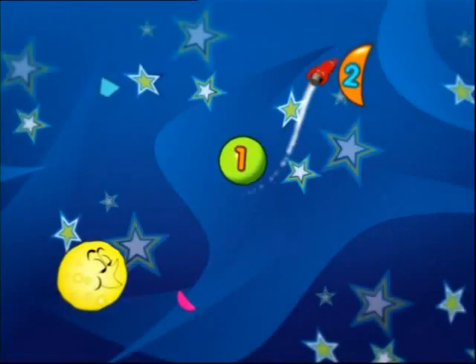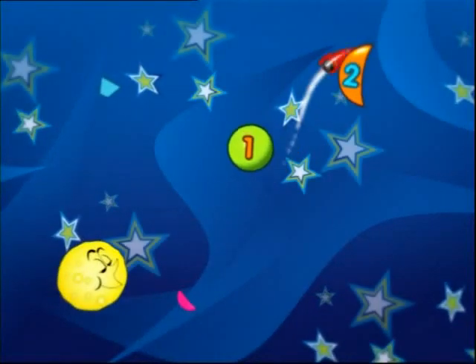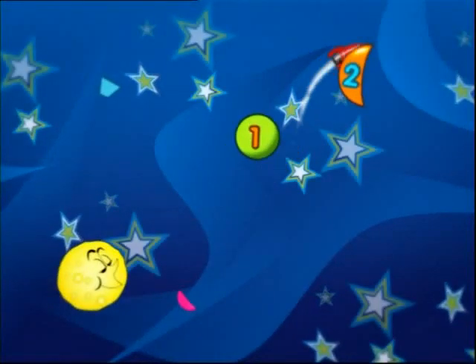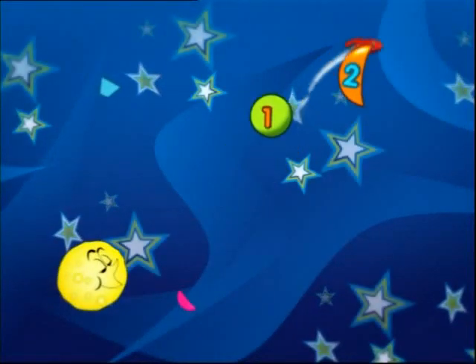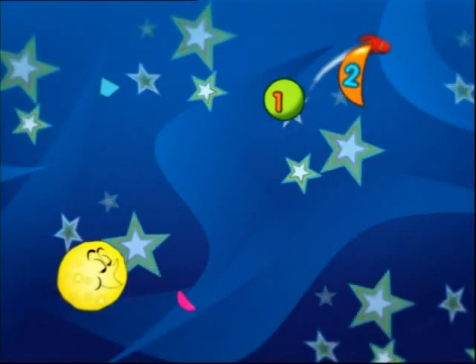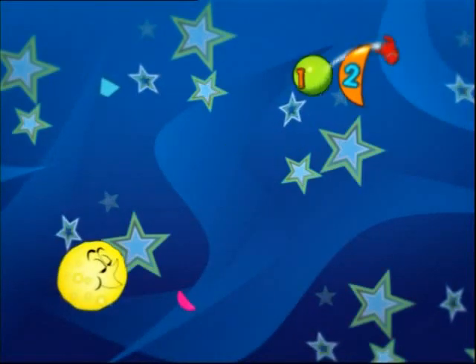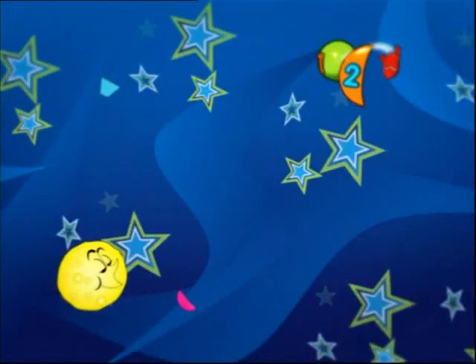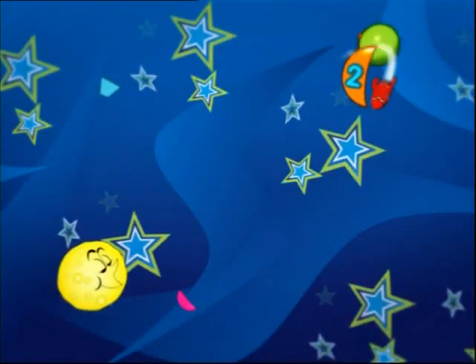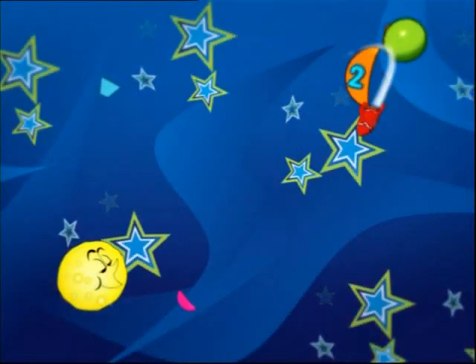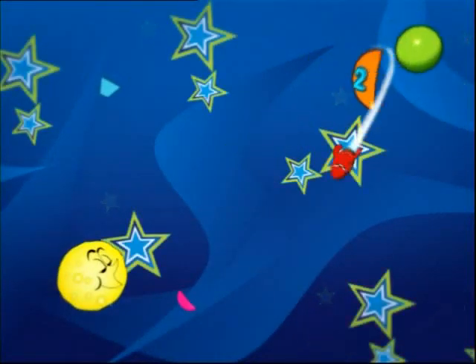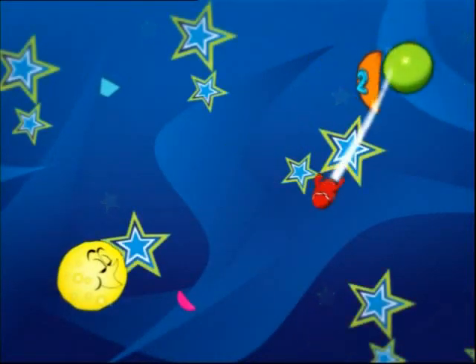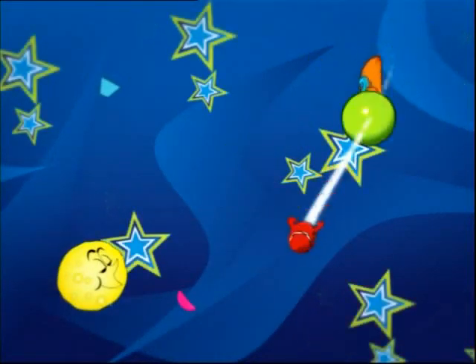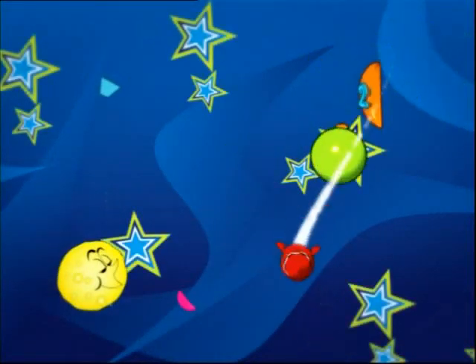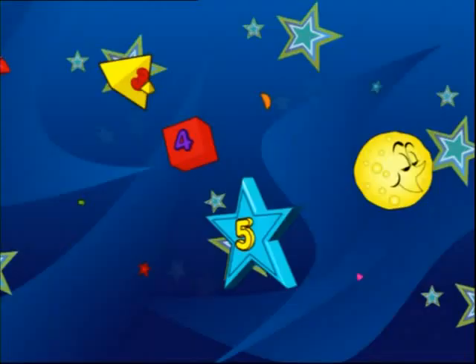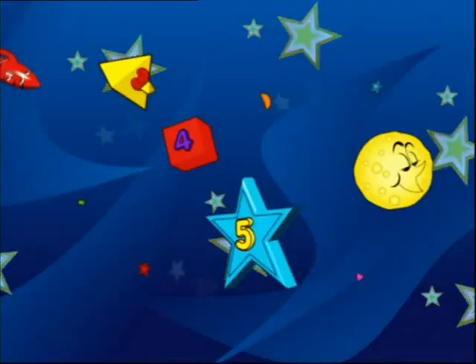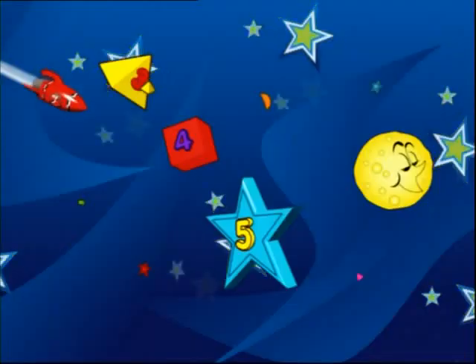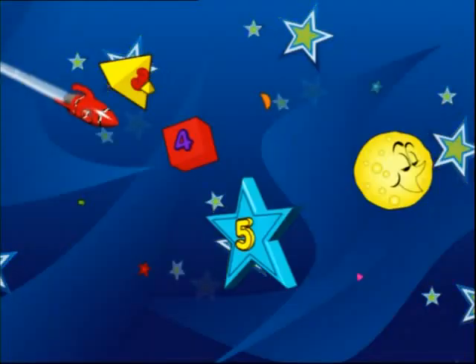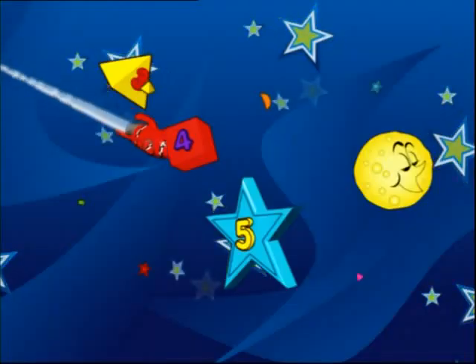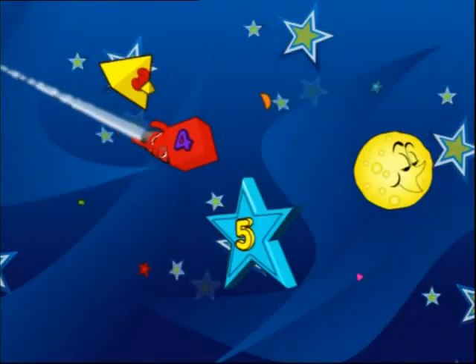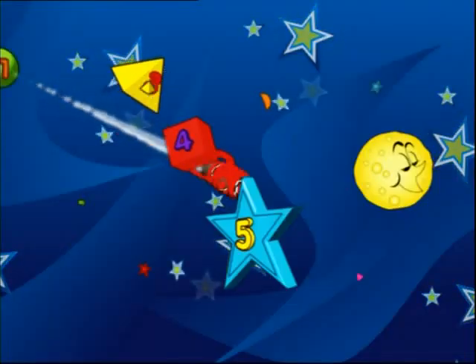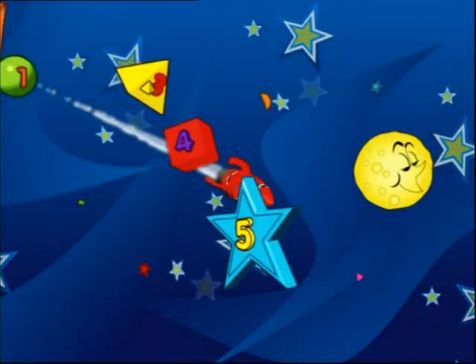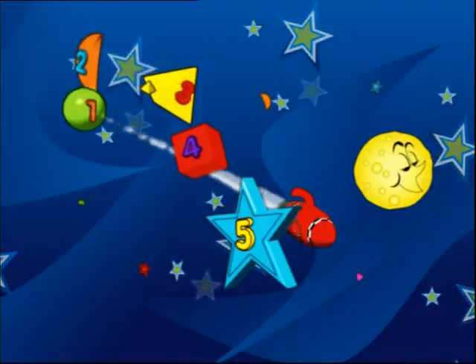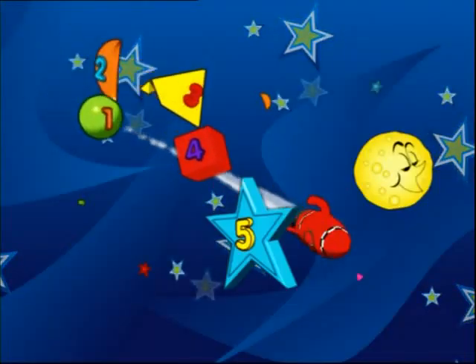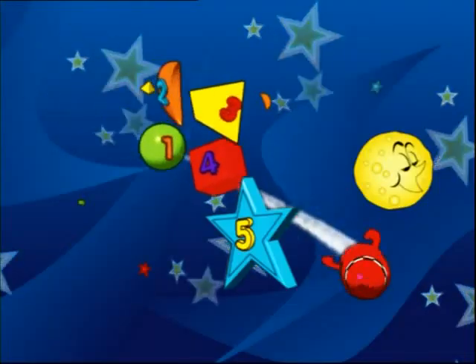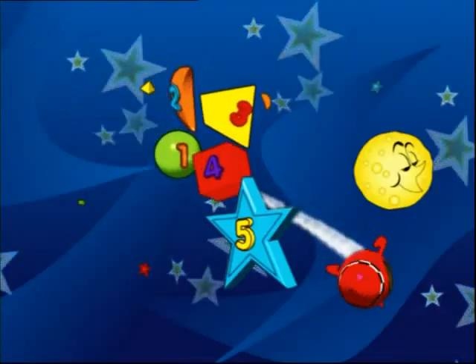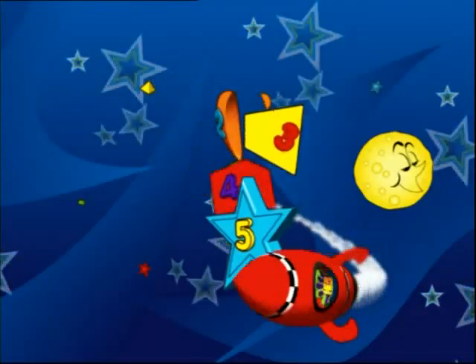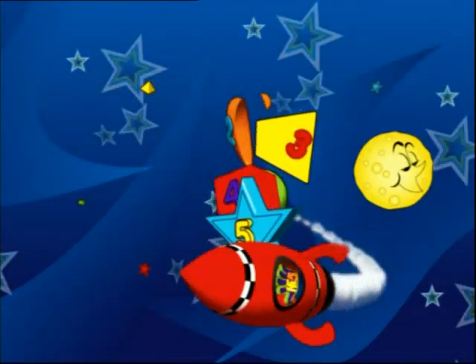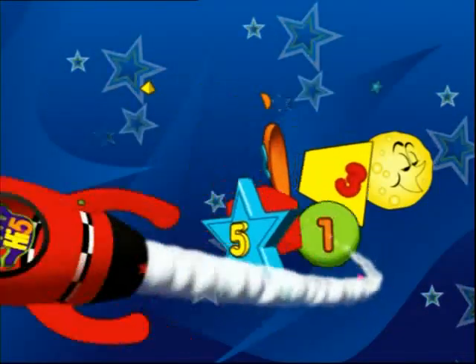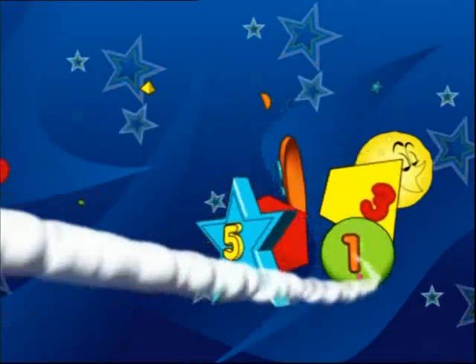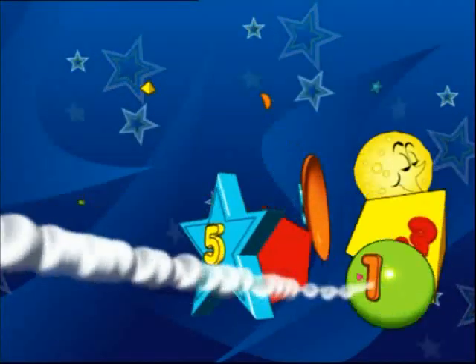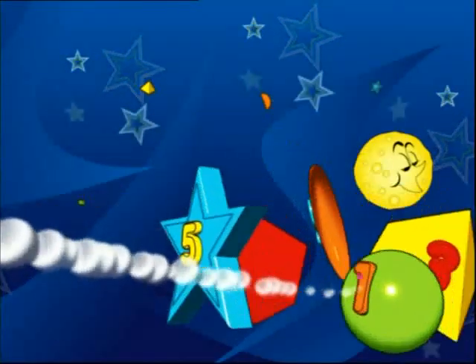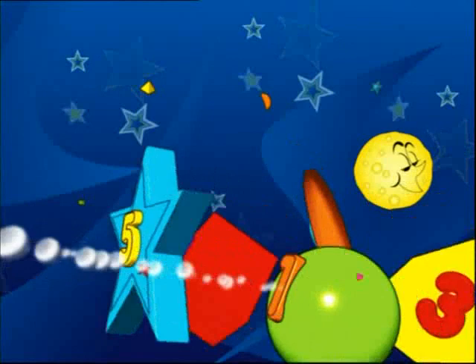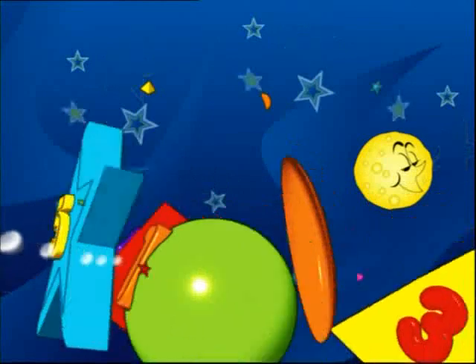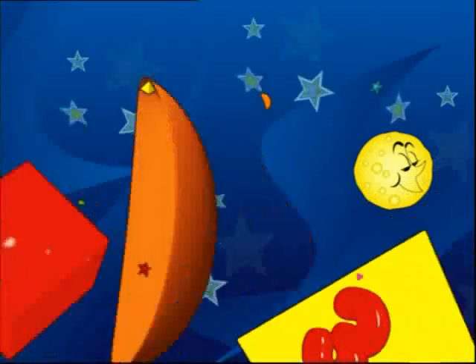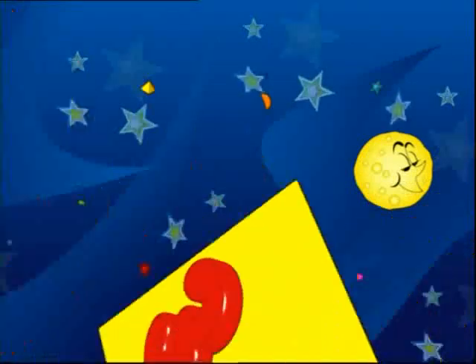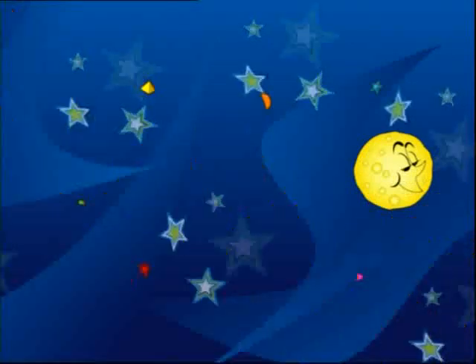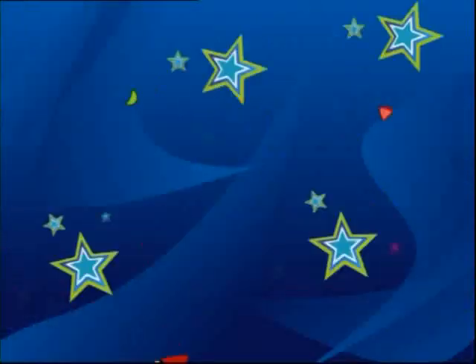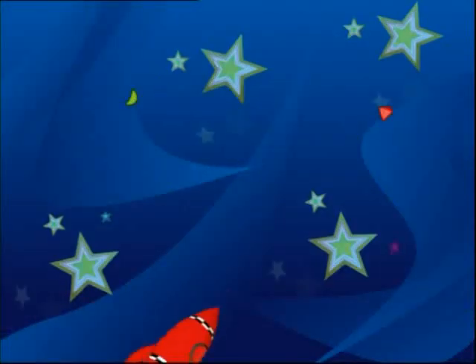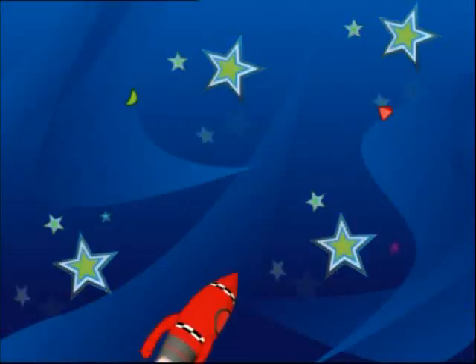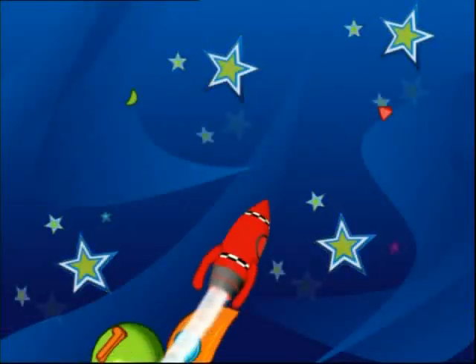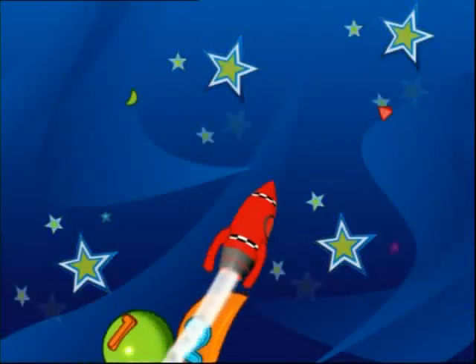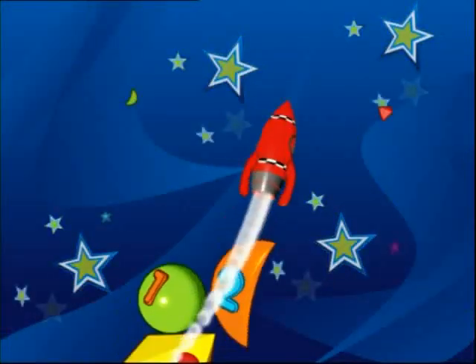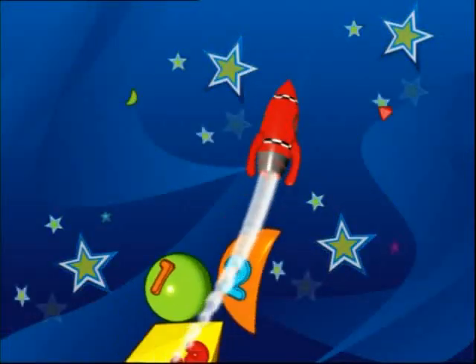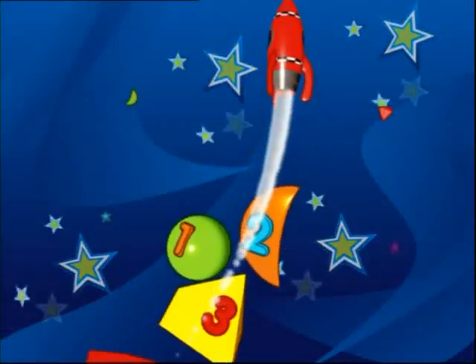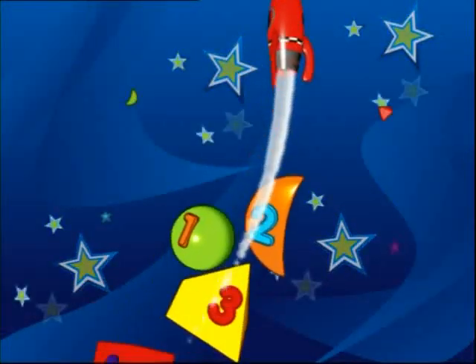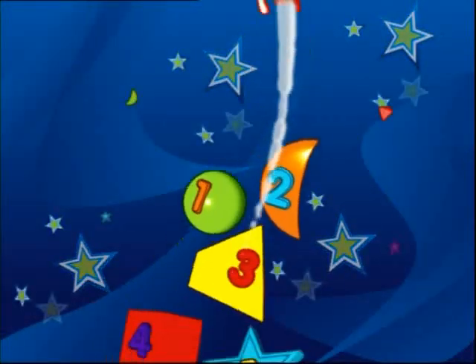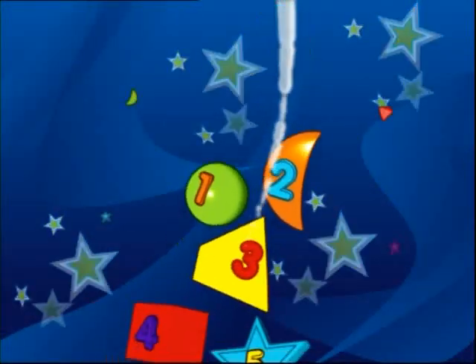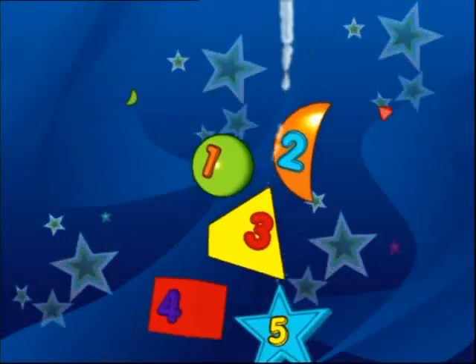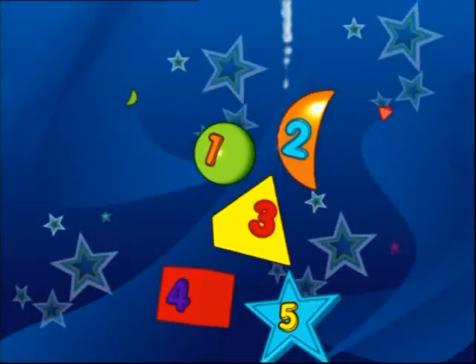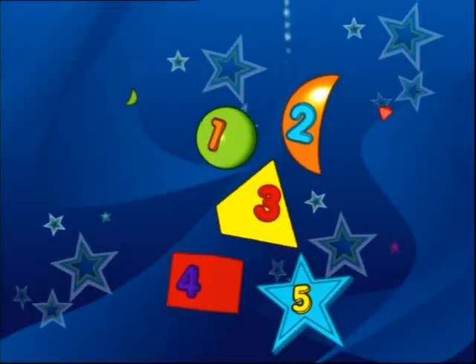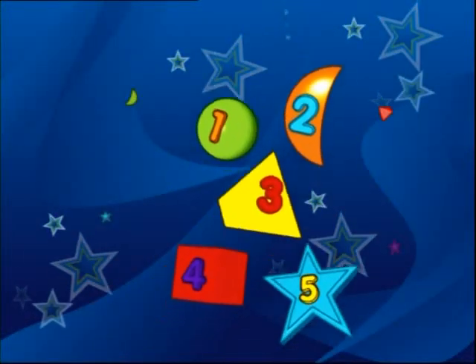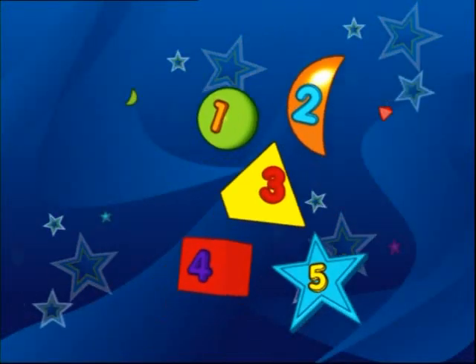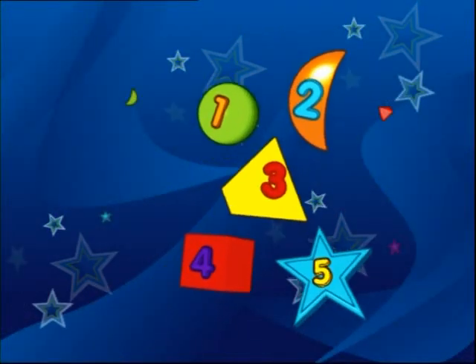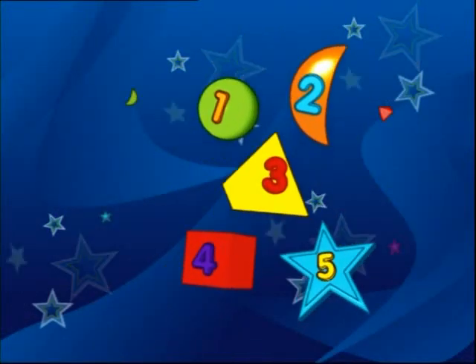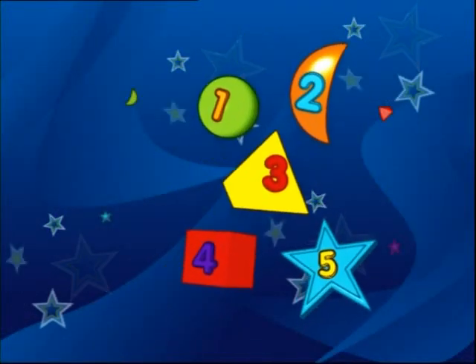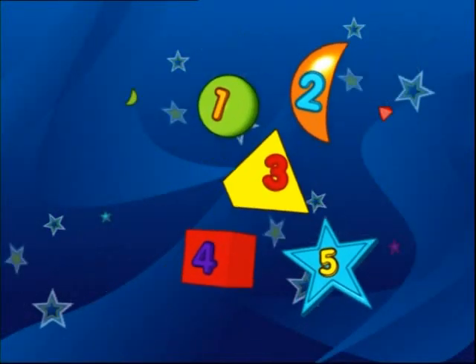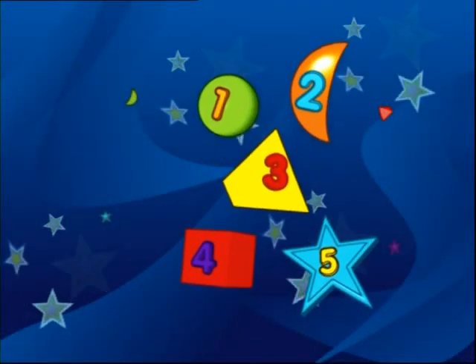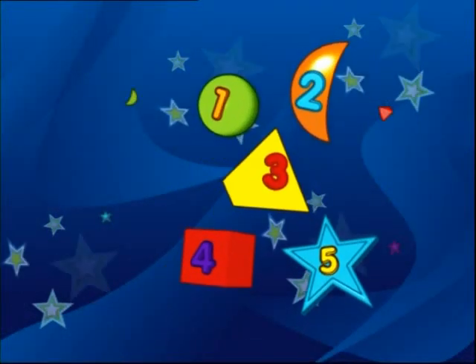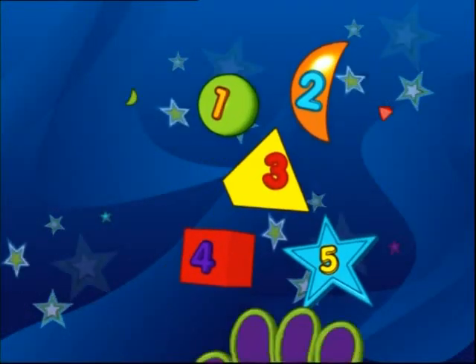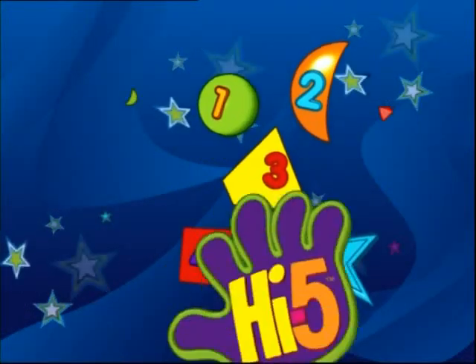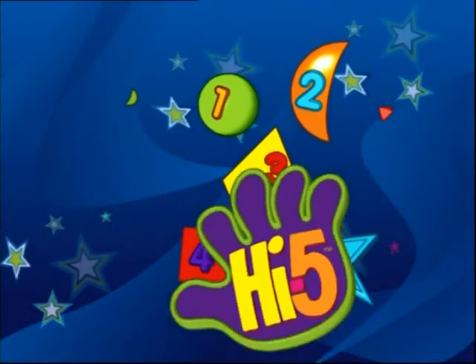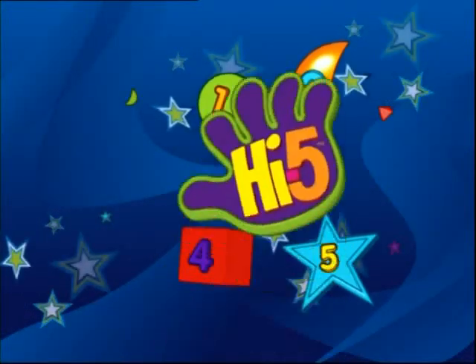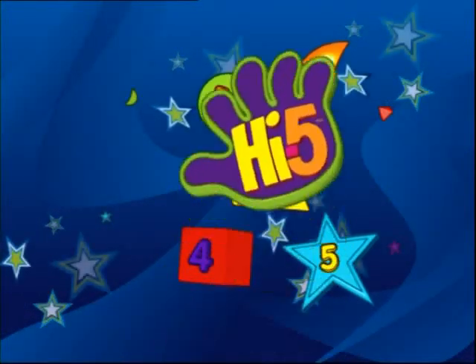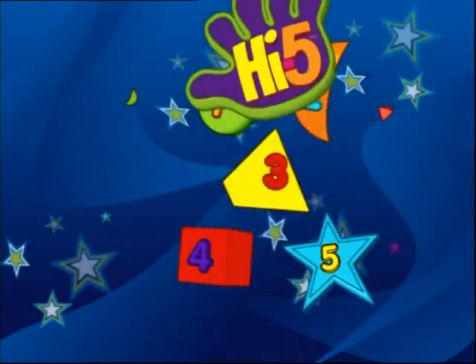One, two, one, two, three, four, five! One, two, three, four, five!